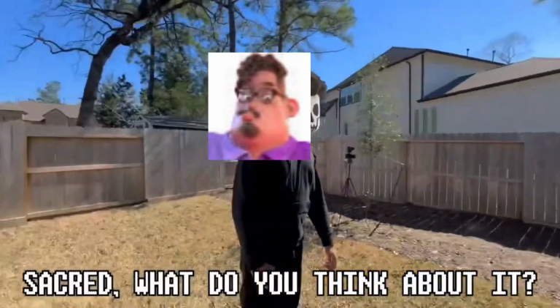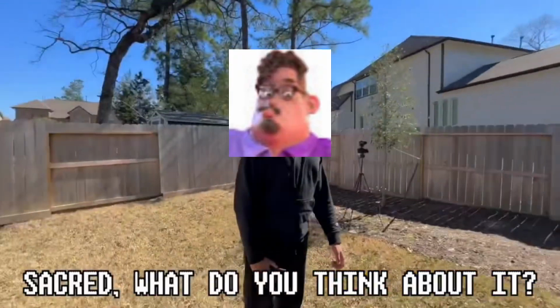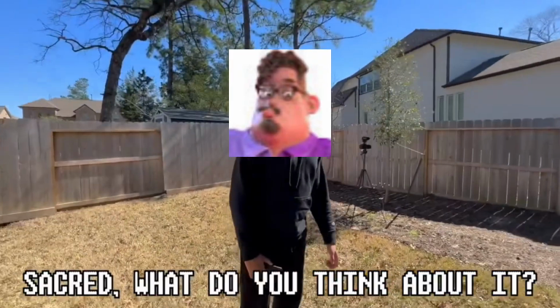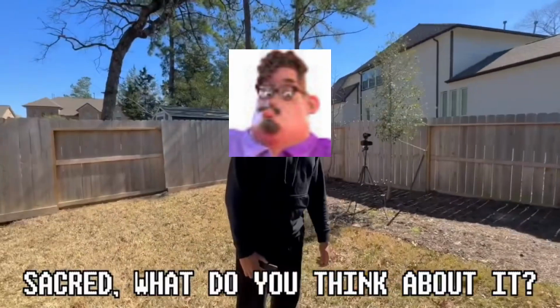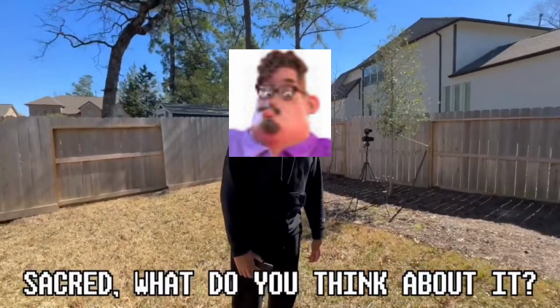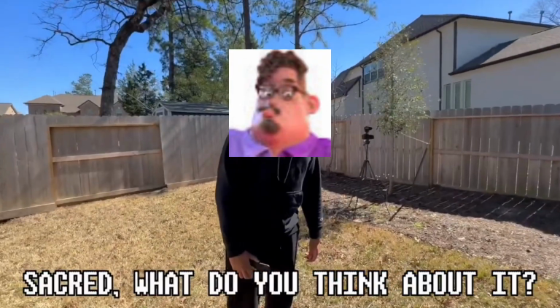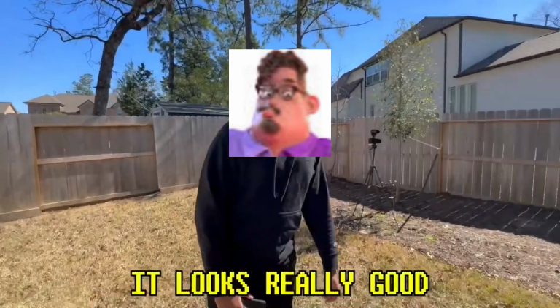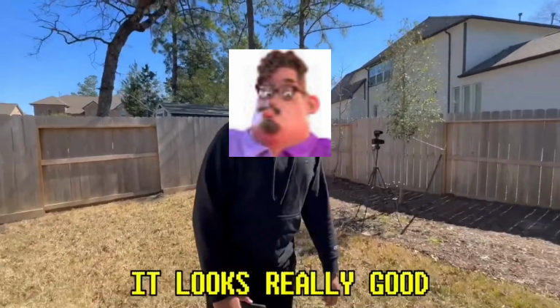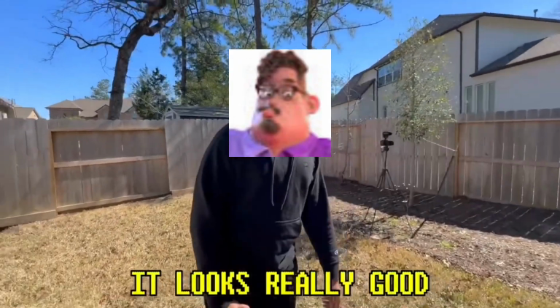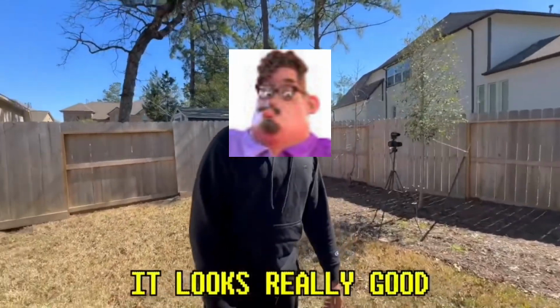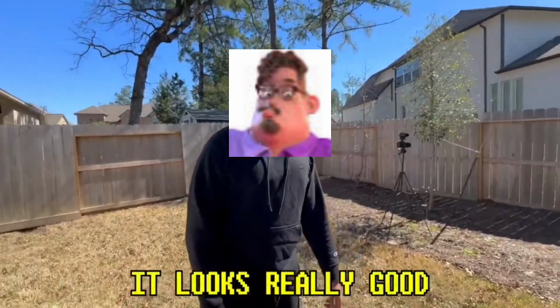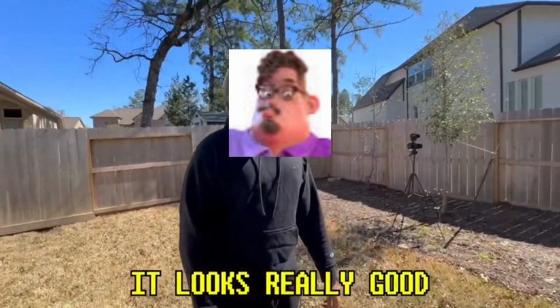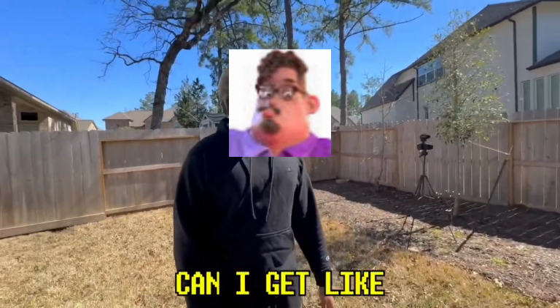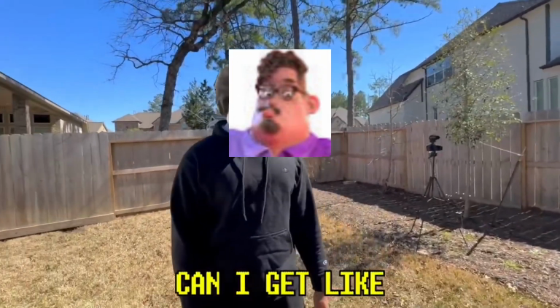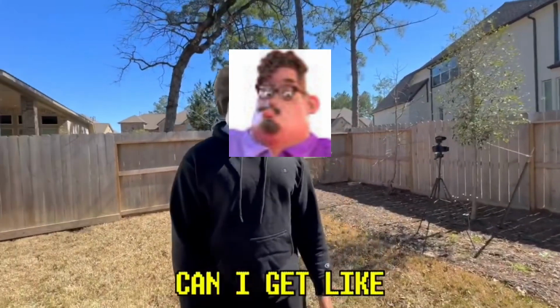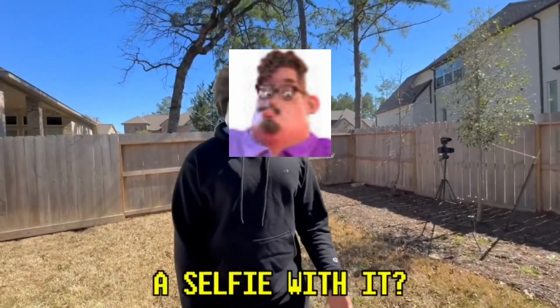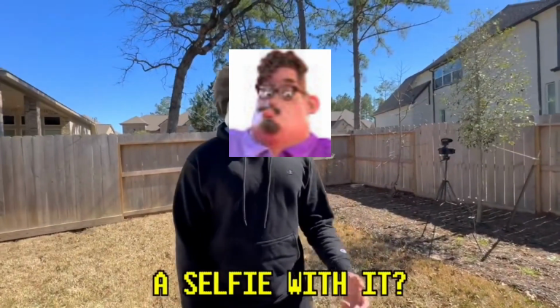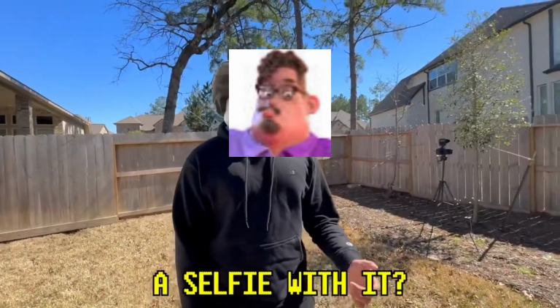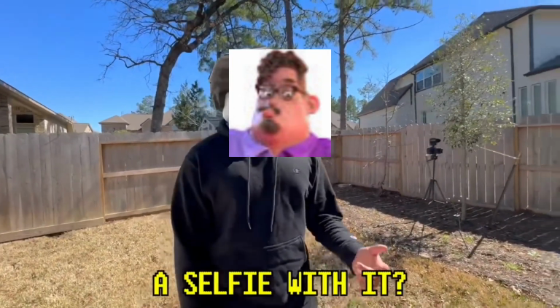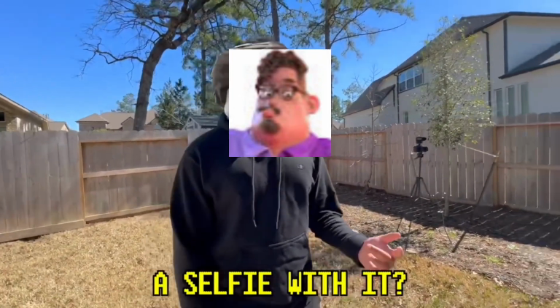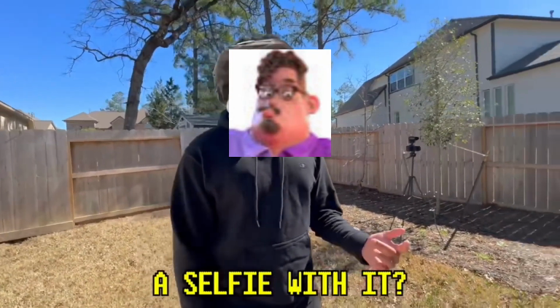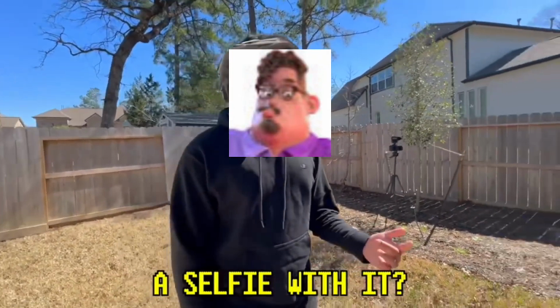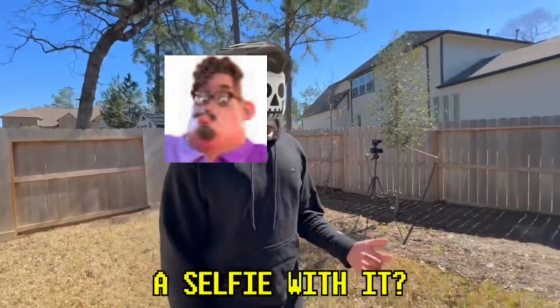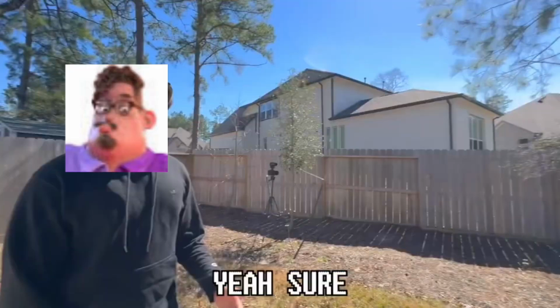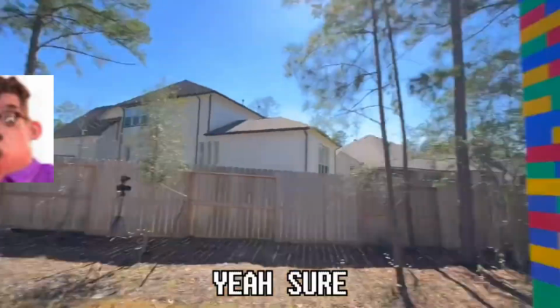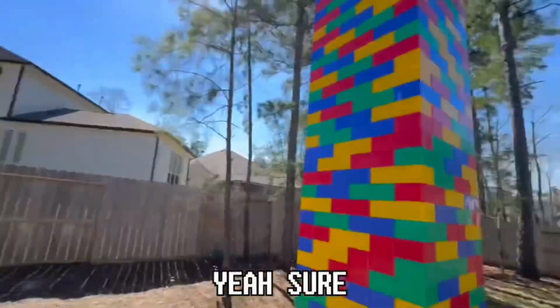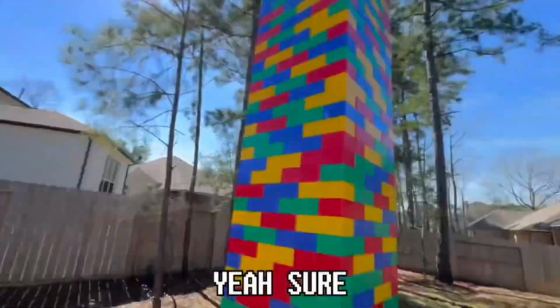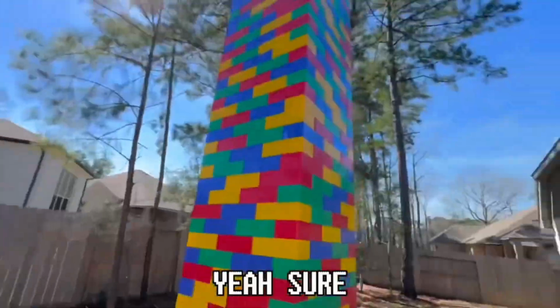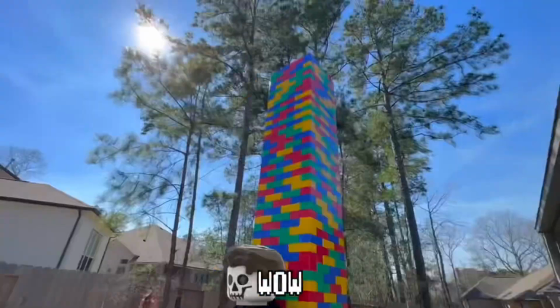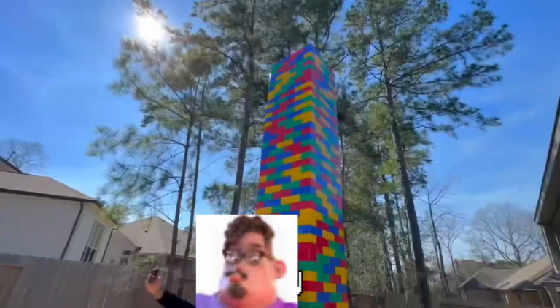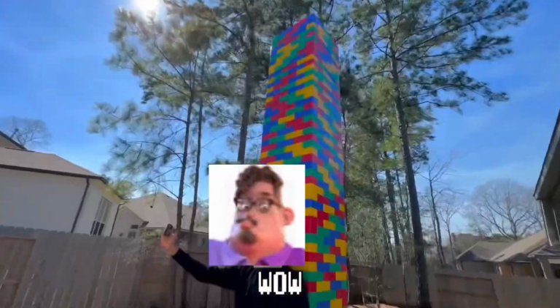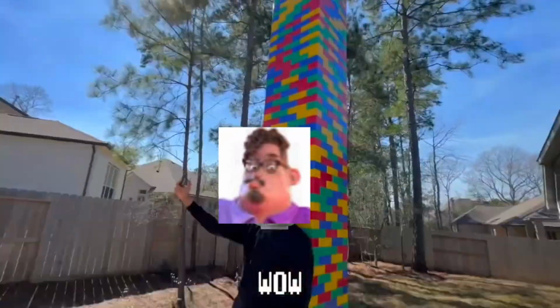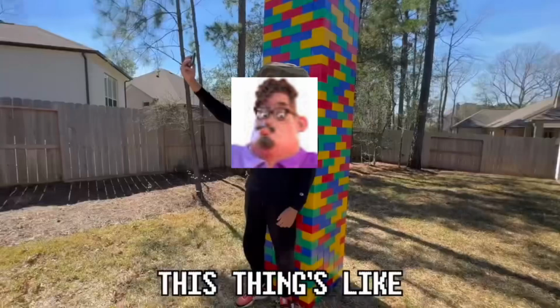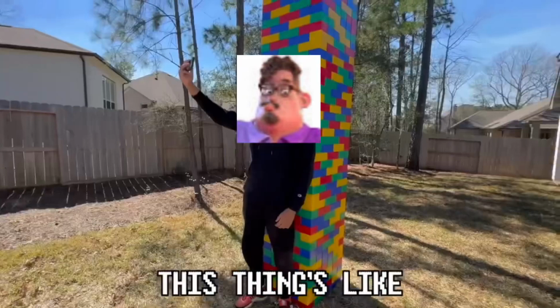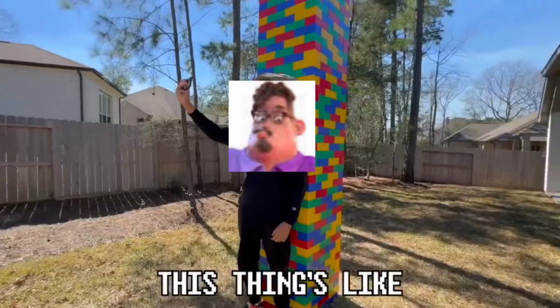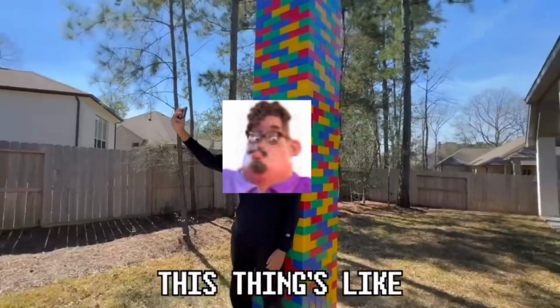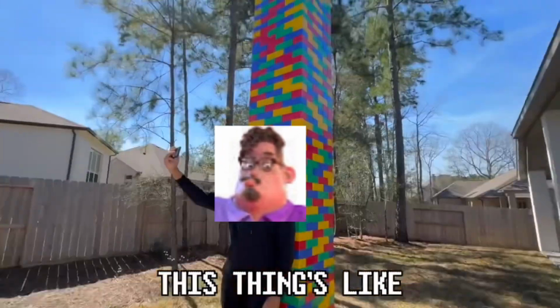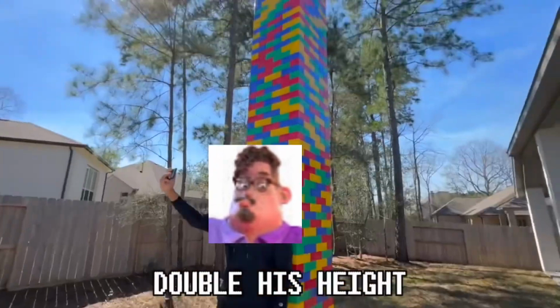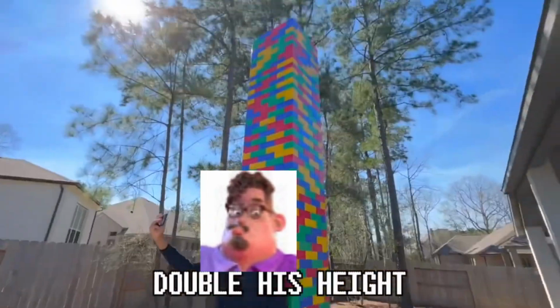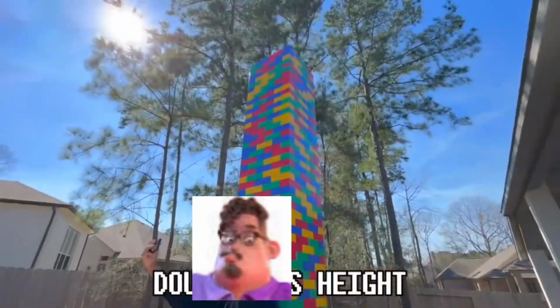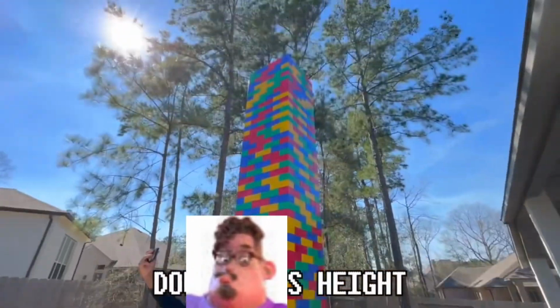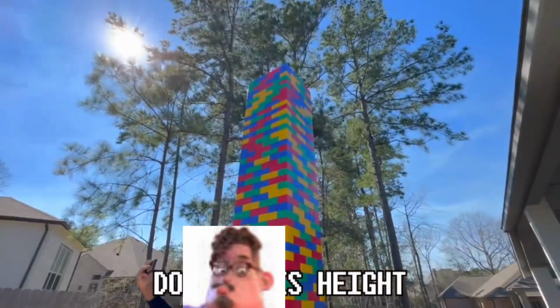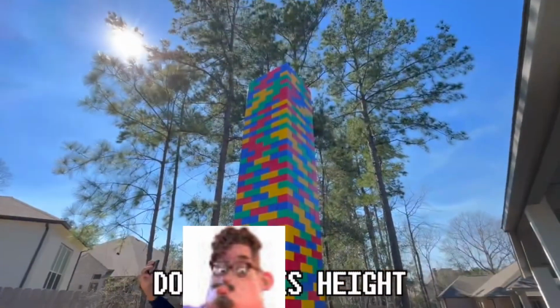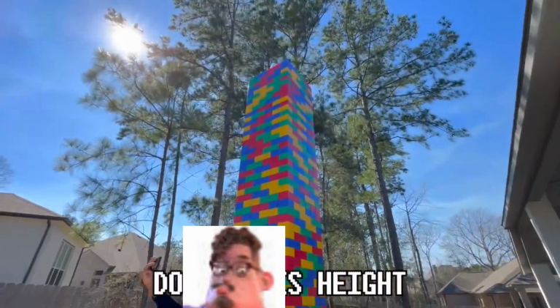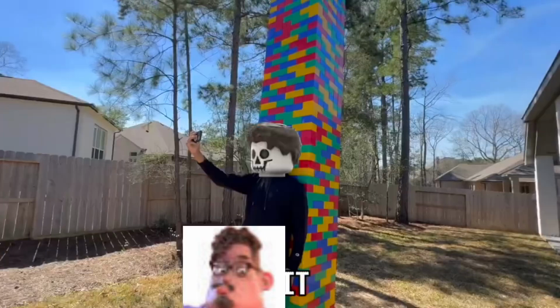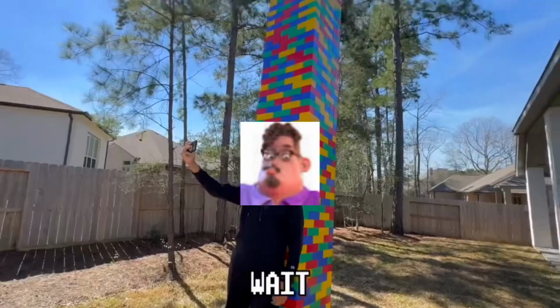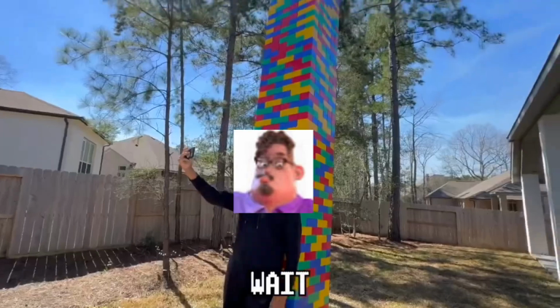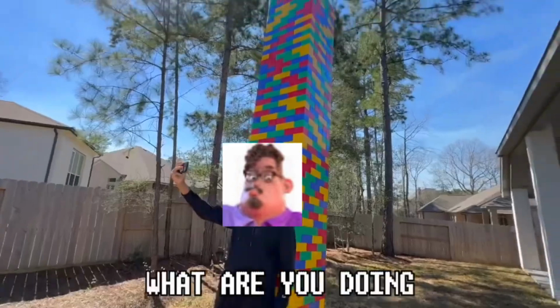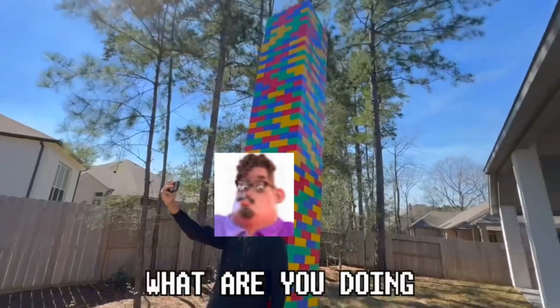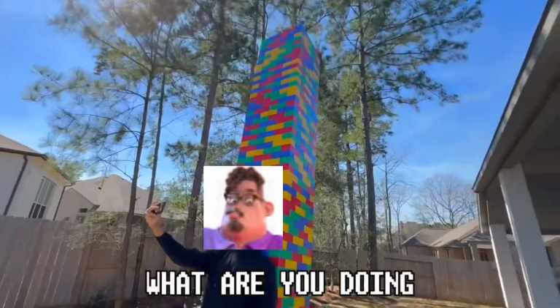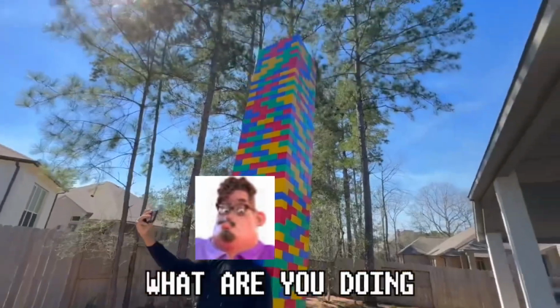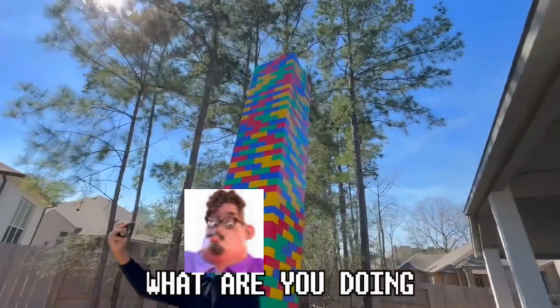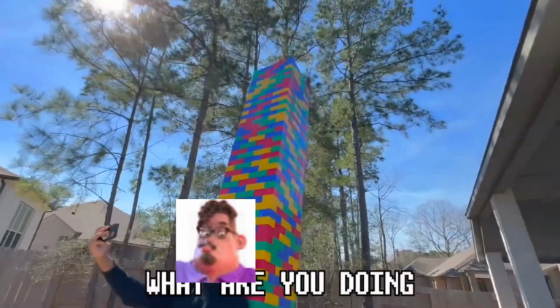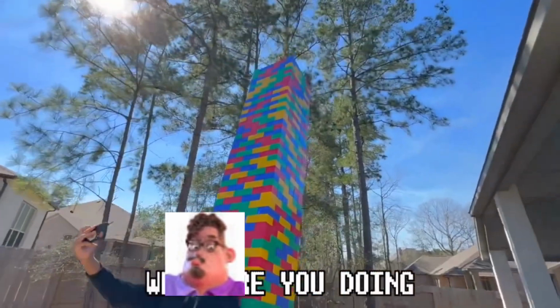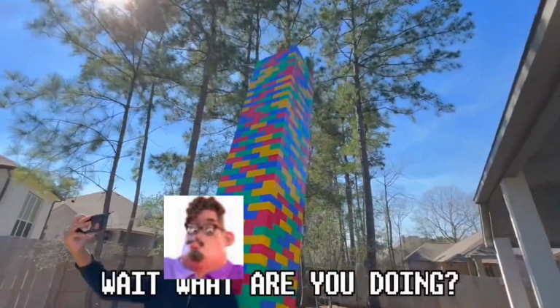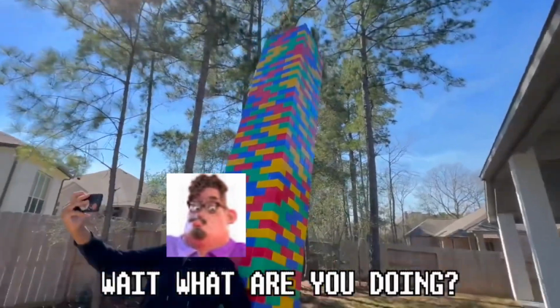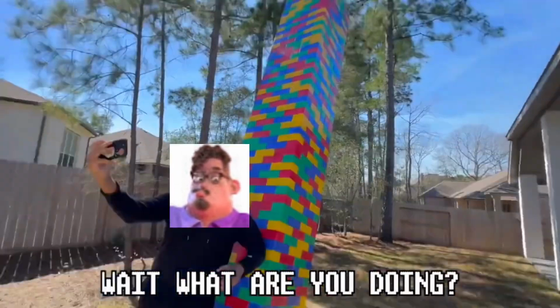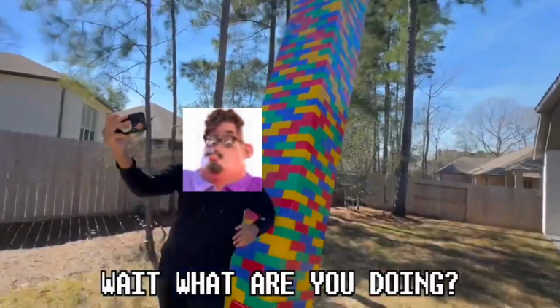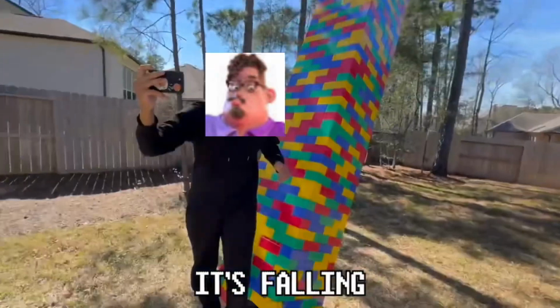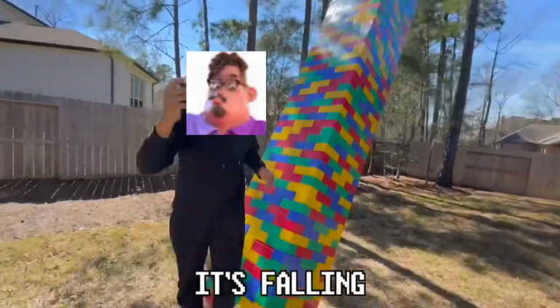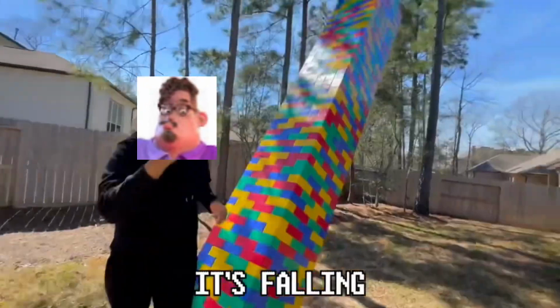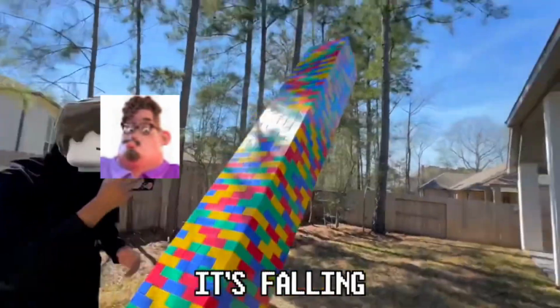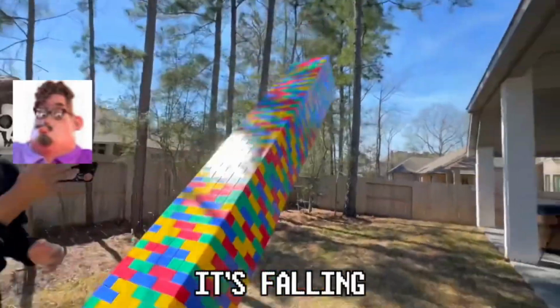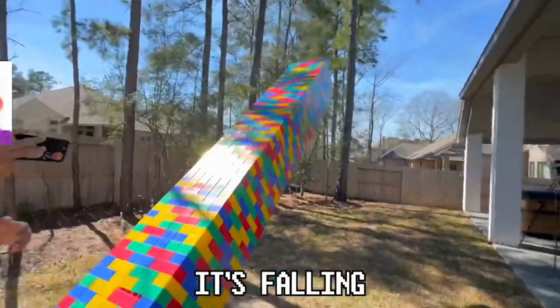Sacred, what do you think about it? It looks really good. Could I get like a selfie with it? Sure! Wow, this thing's like double his height. Wait, wait — what are you doing? It's falling!